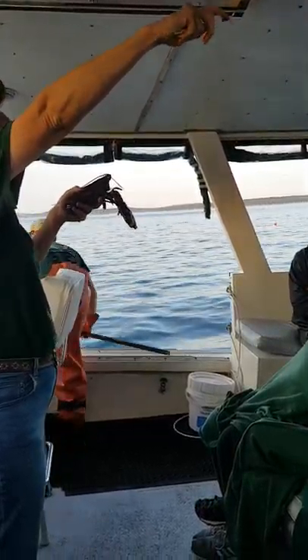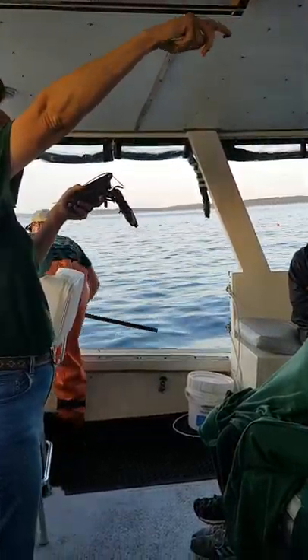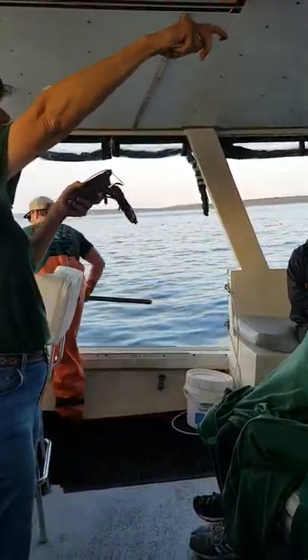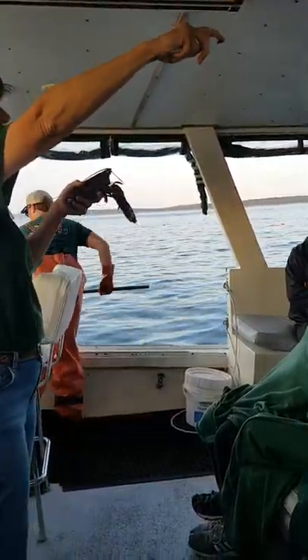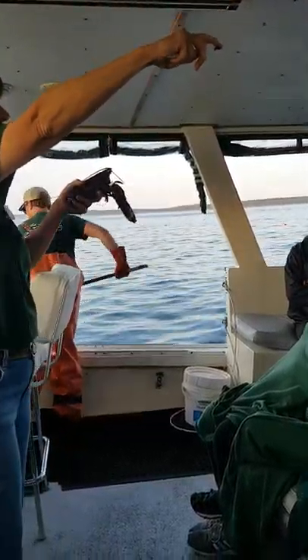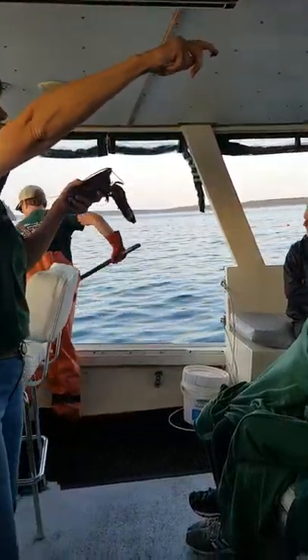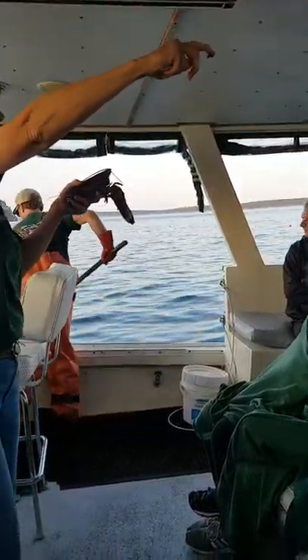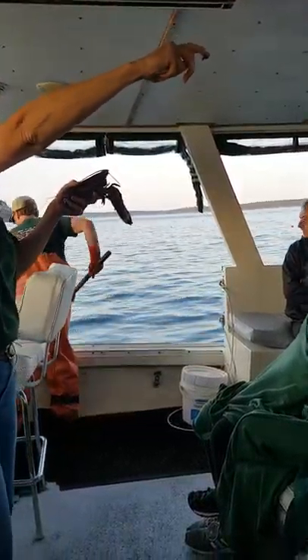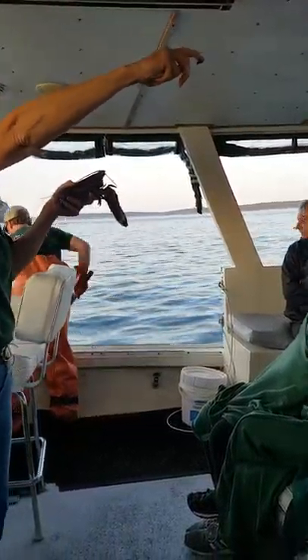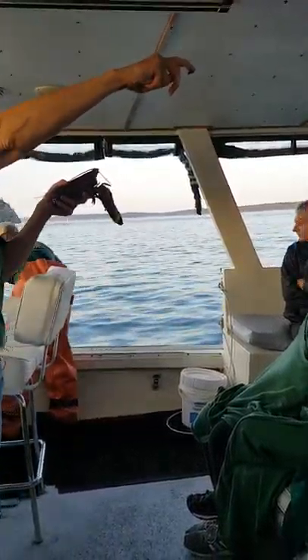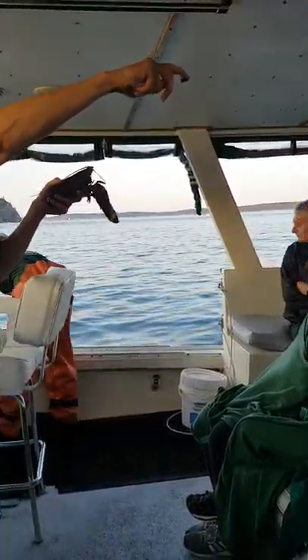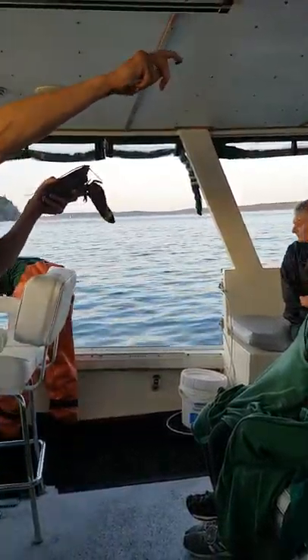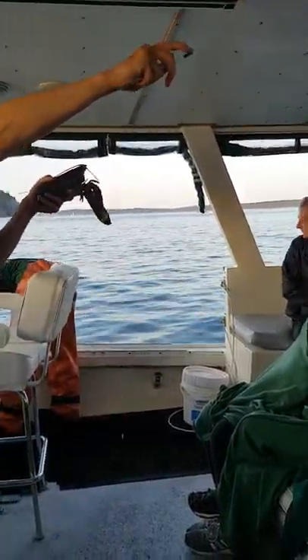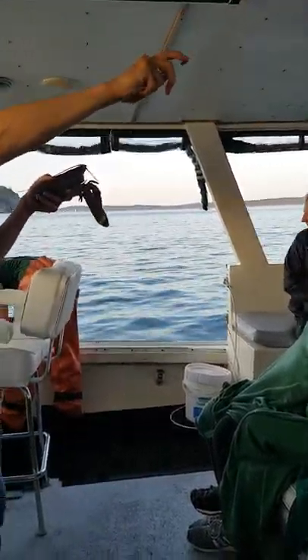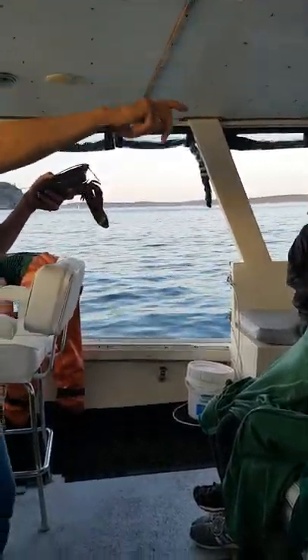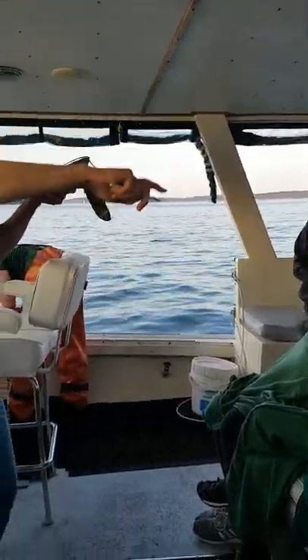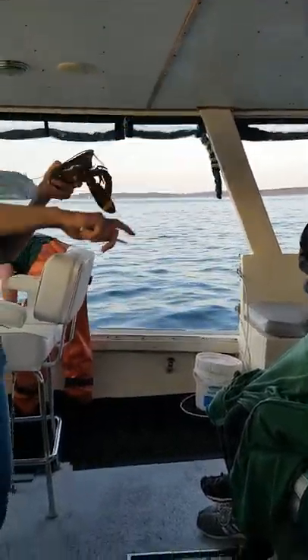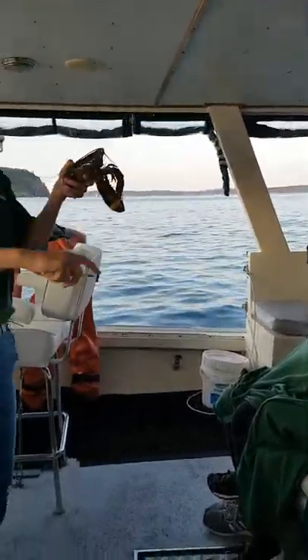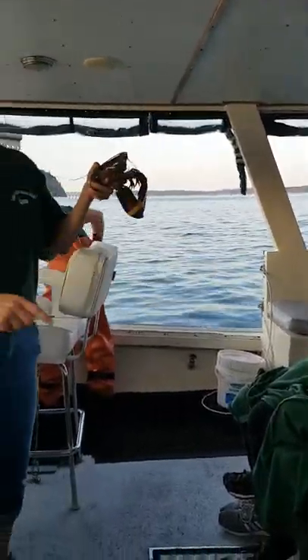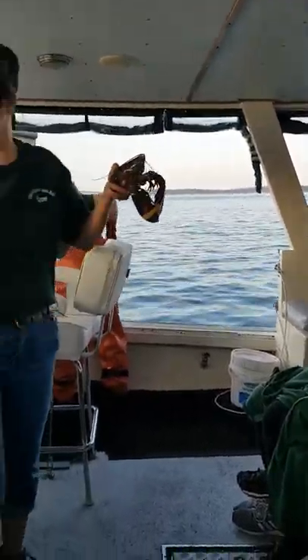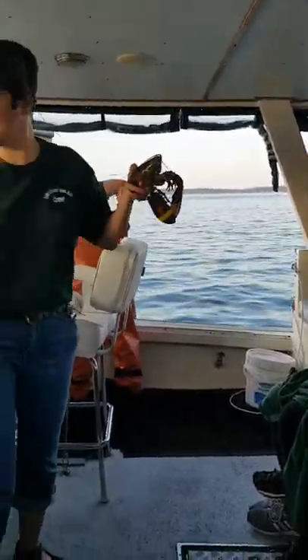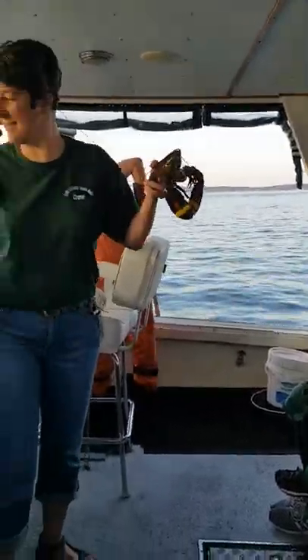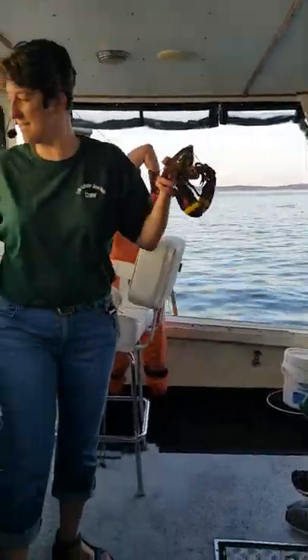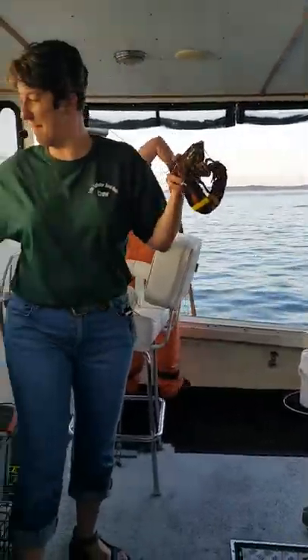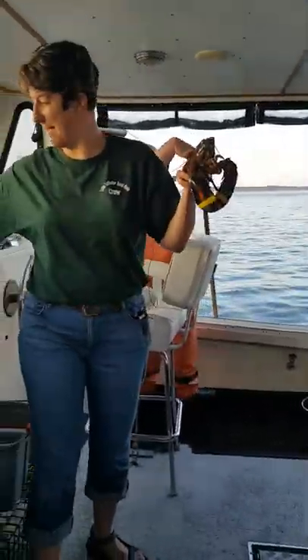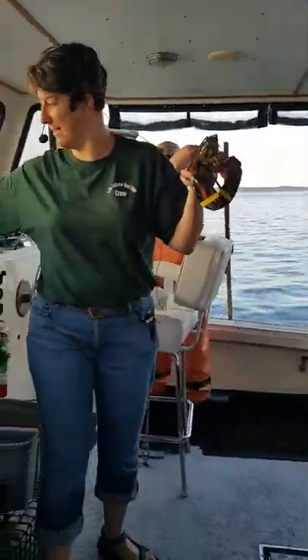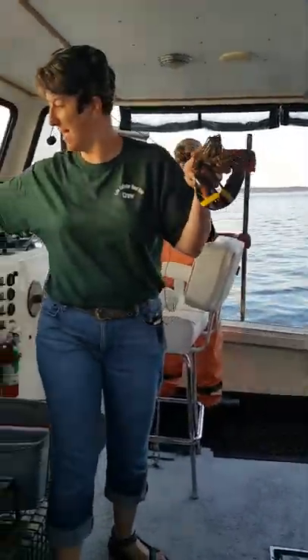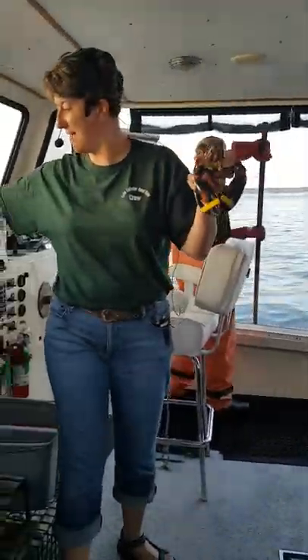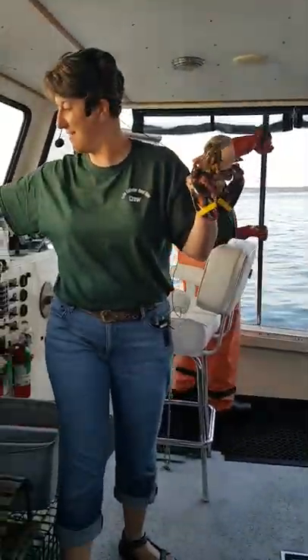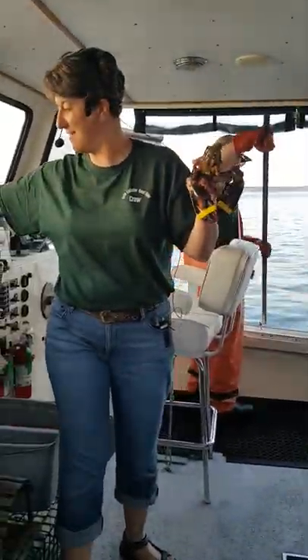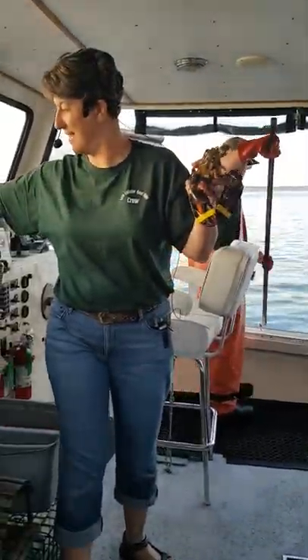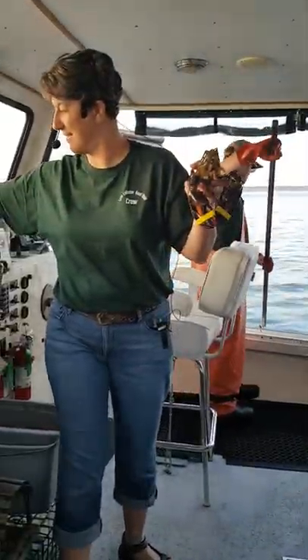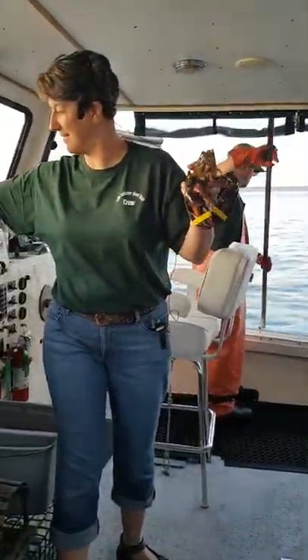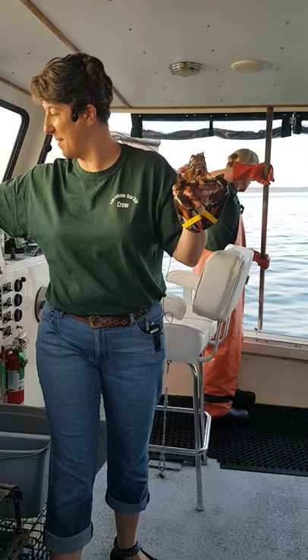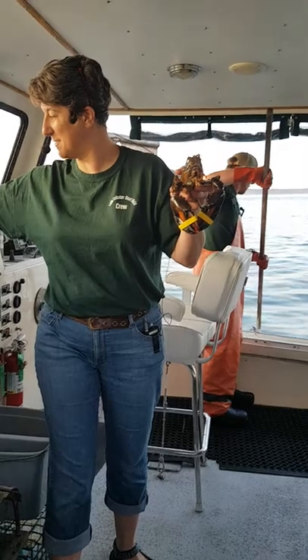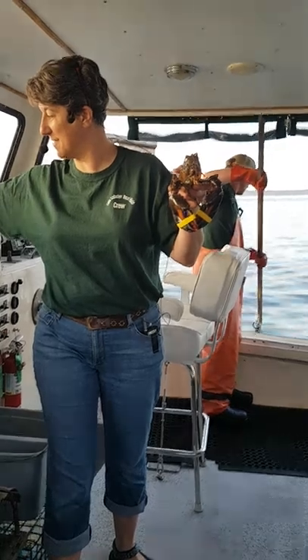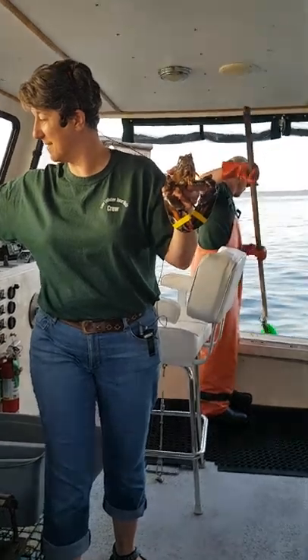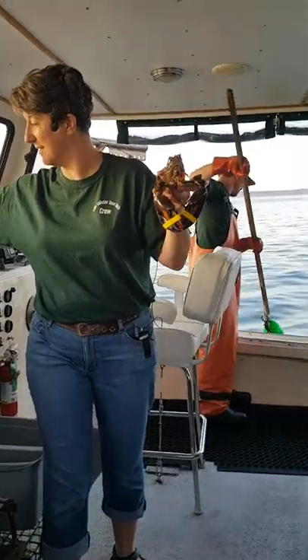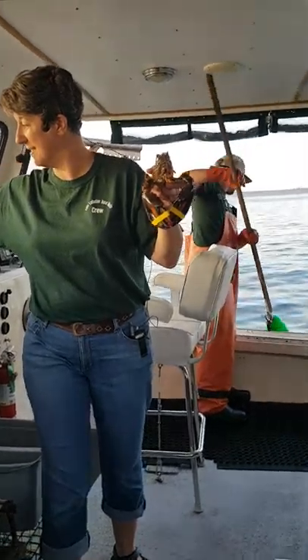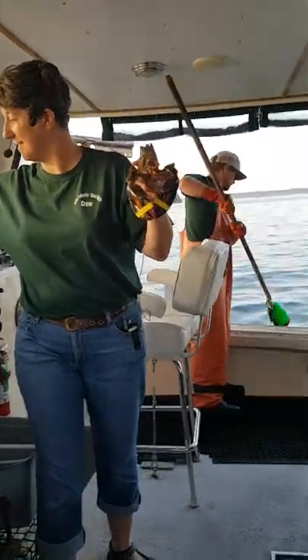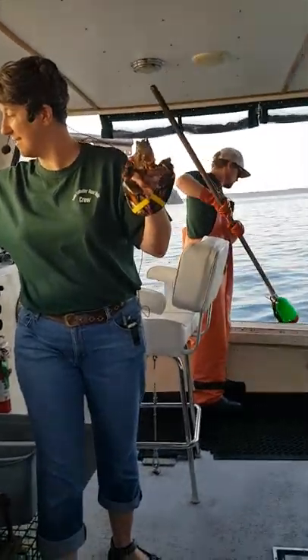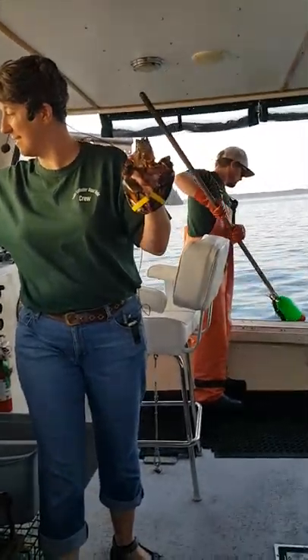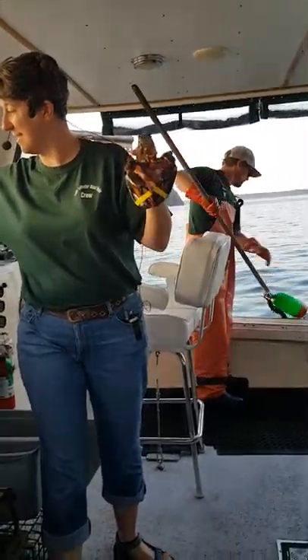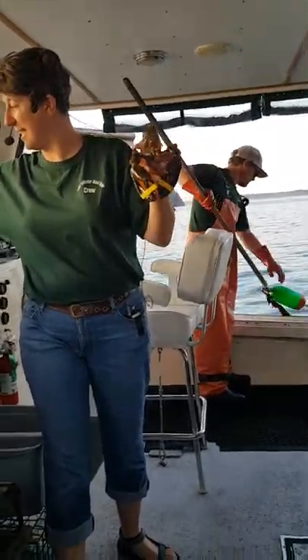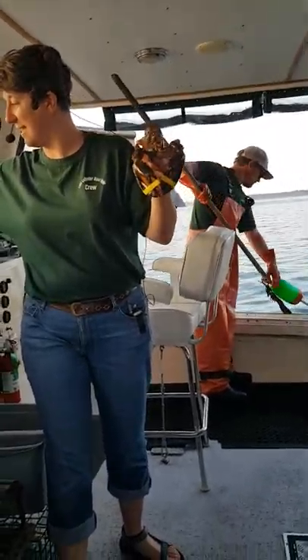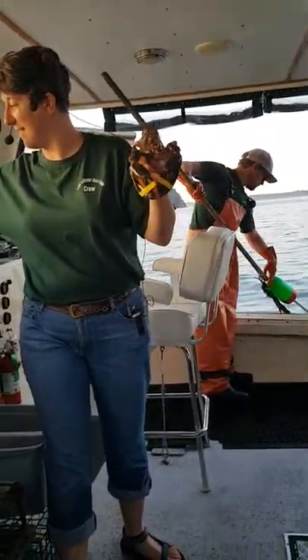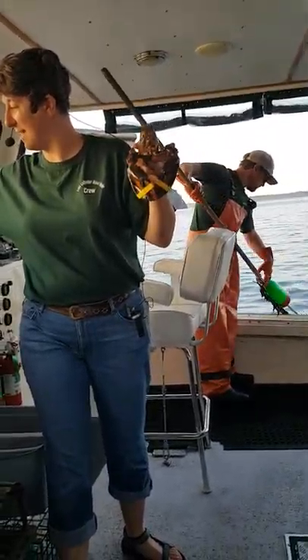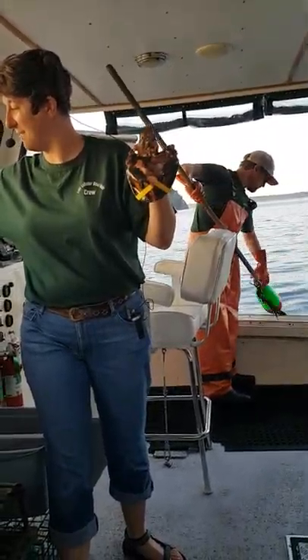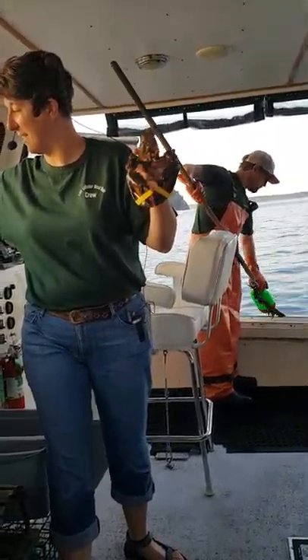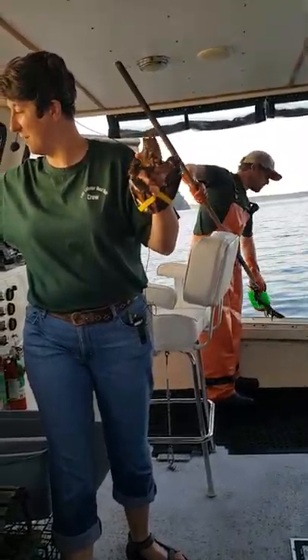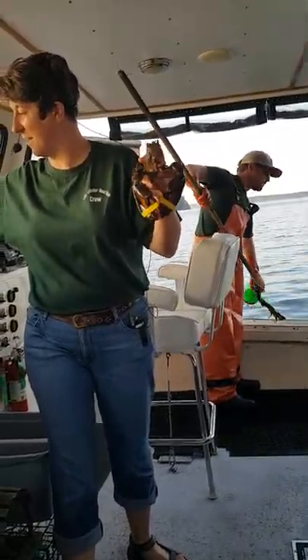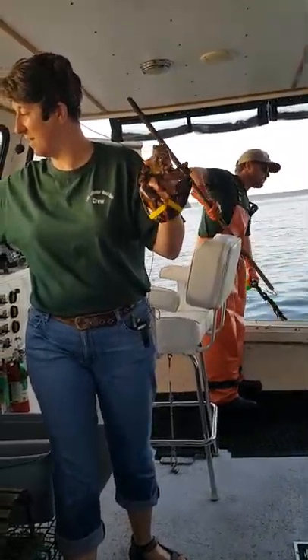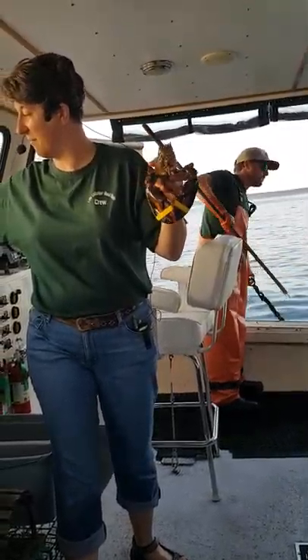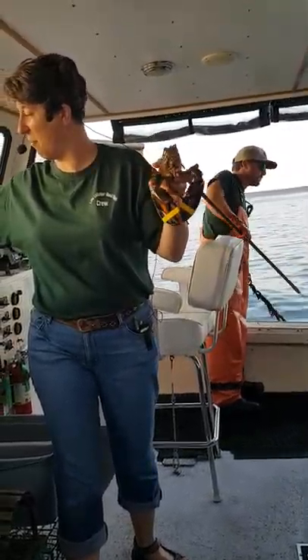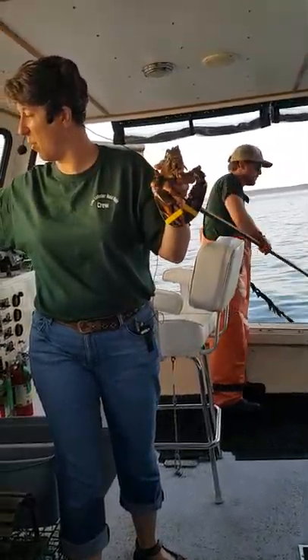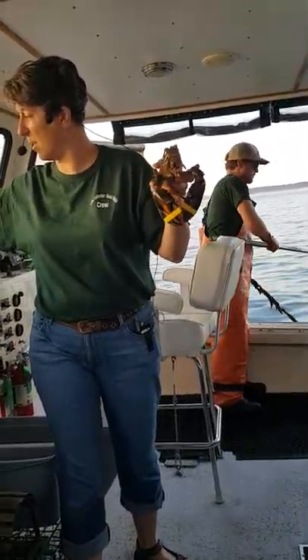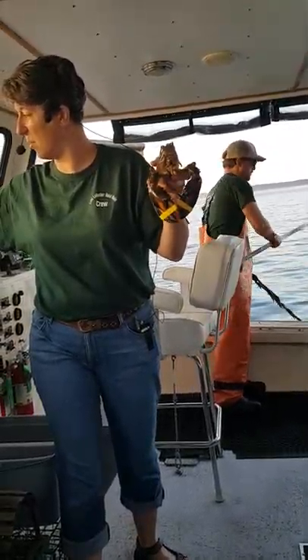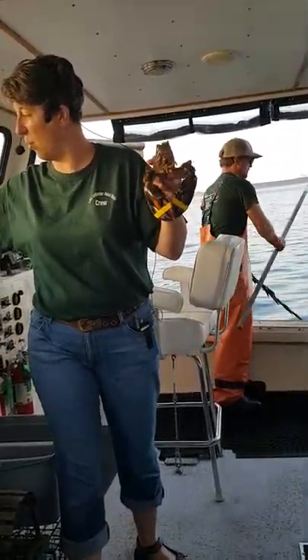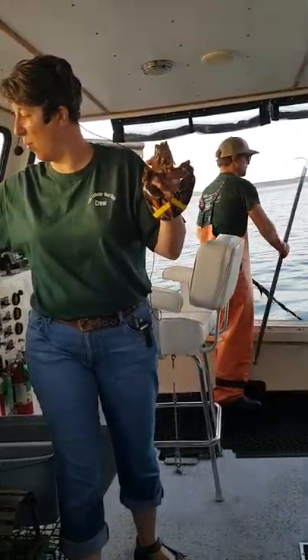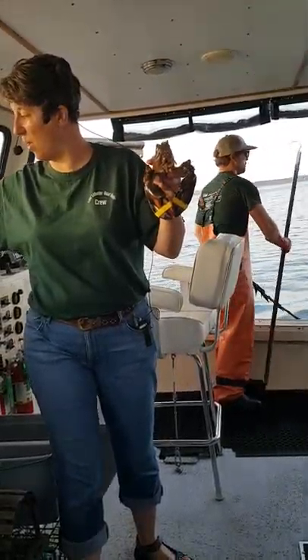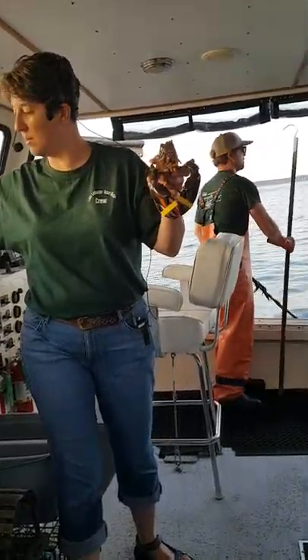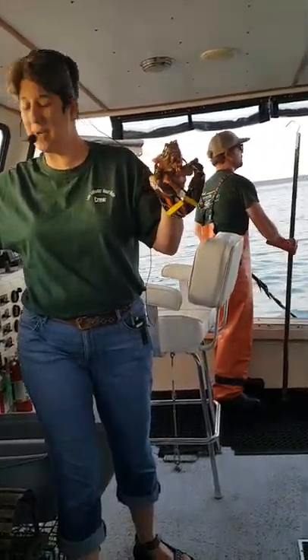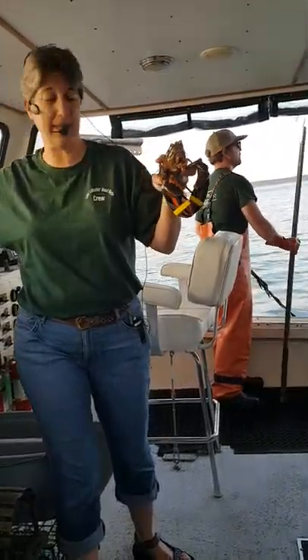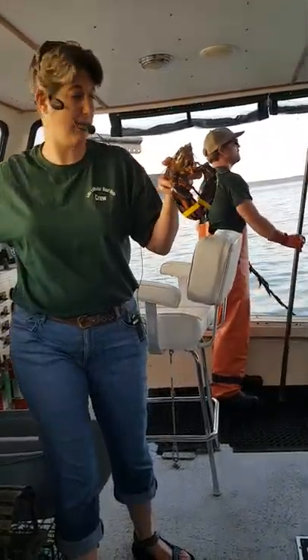Now lobsters, believe it or not, can remember the smell of another lobster that they have had a fight with for one week.